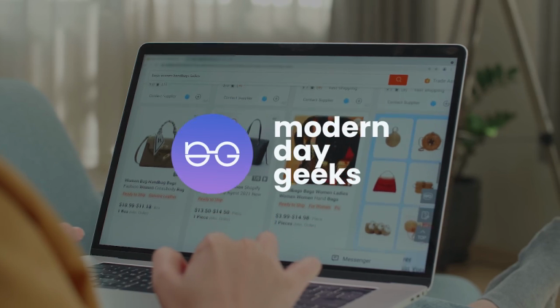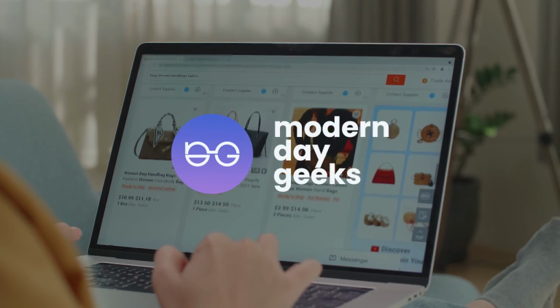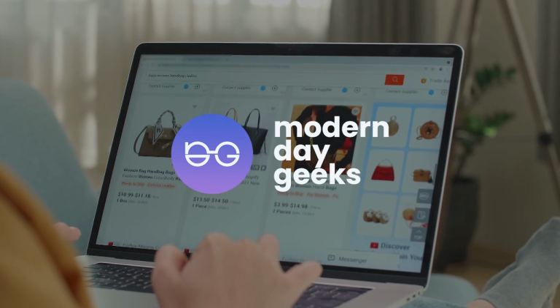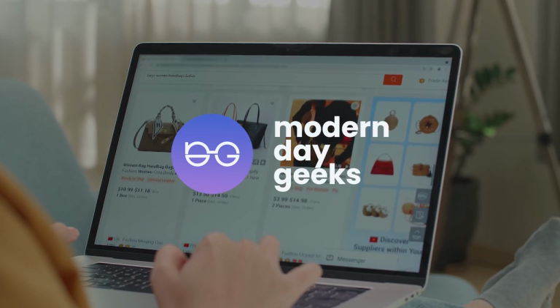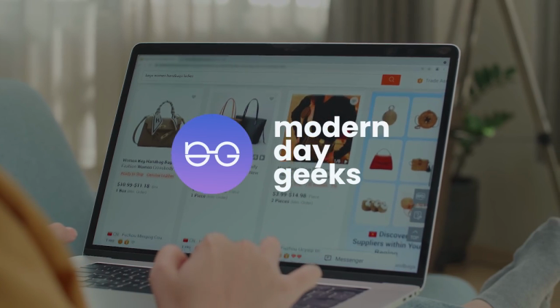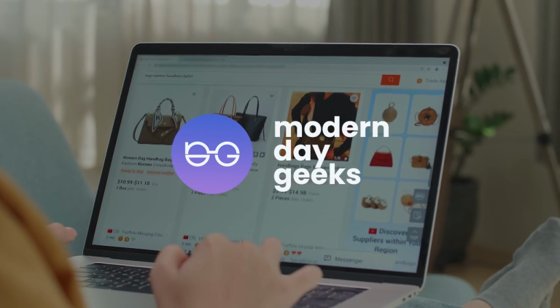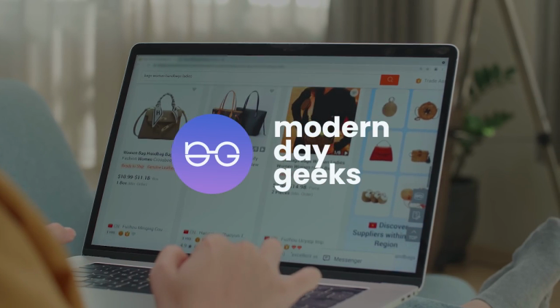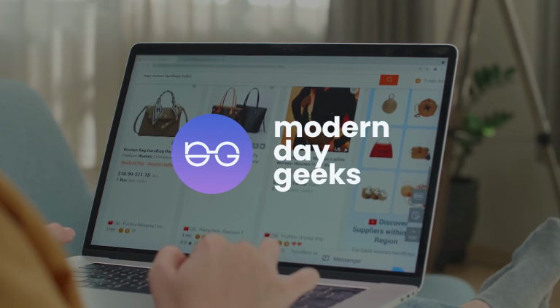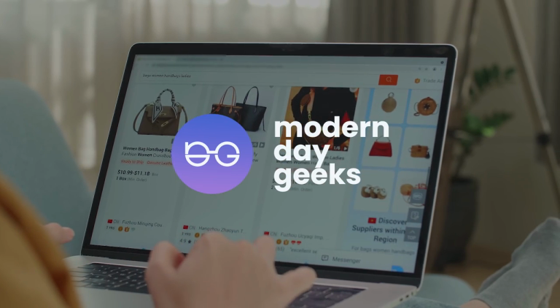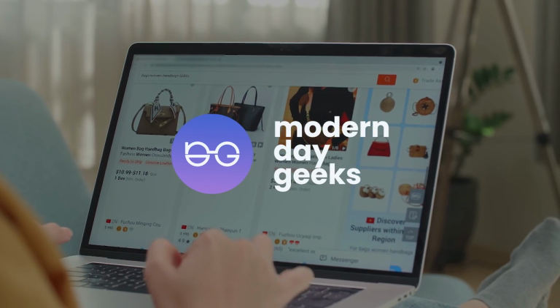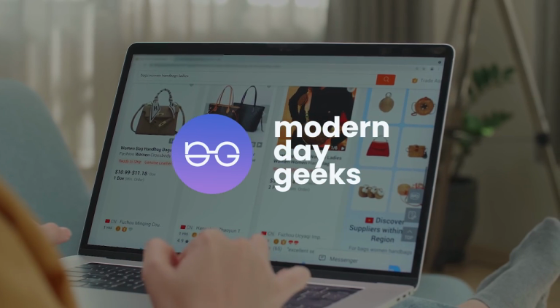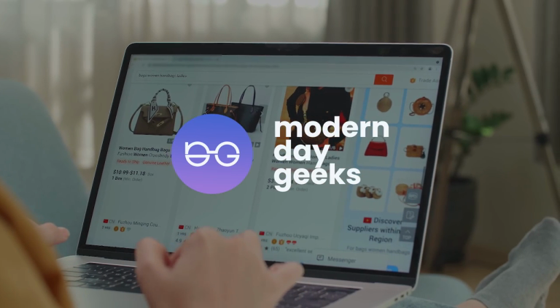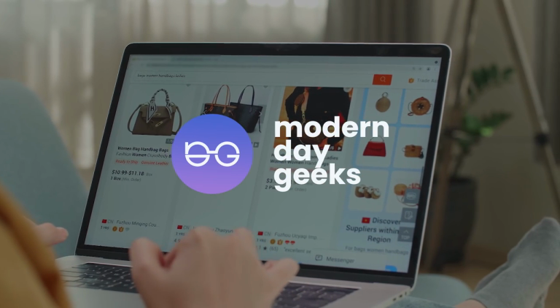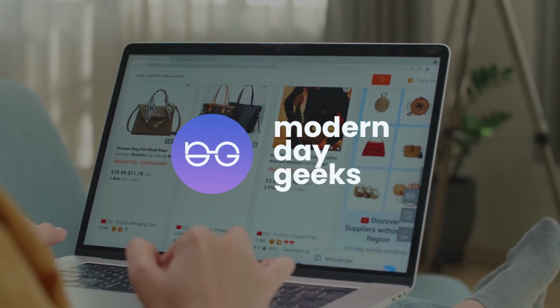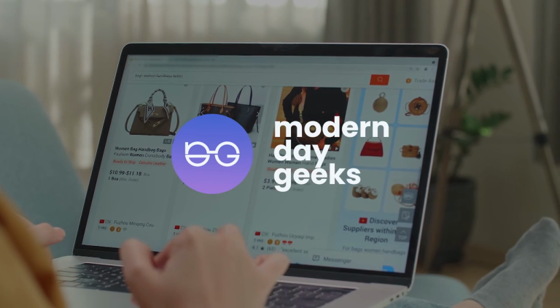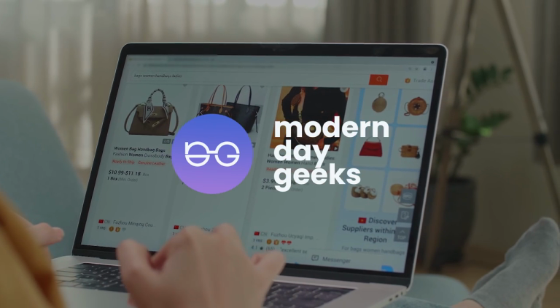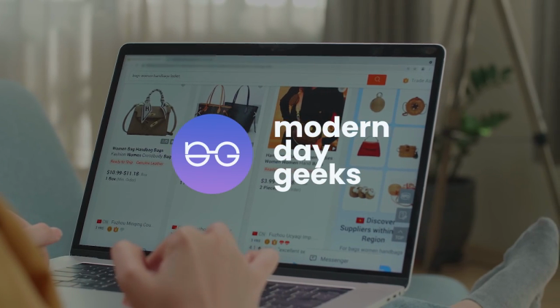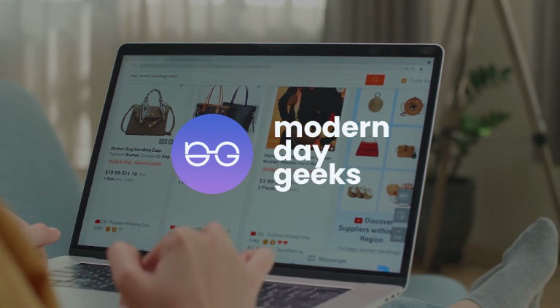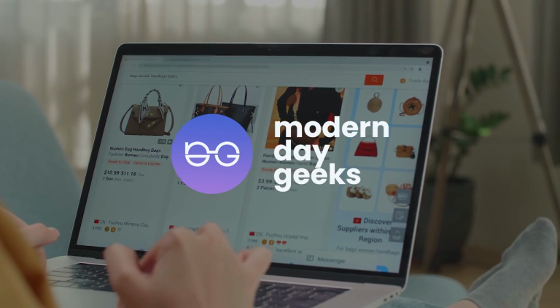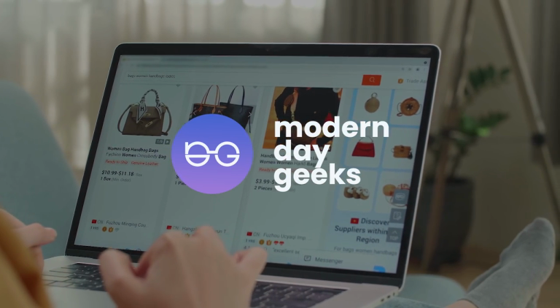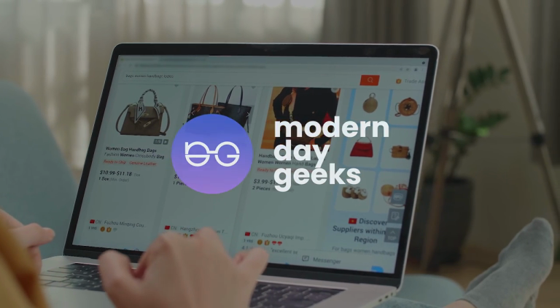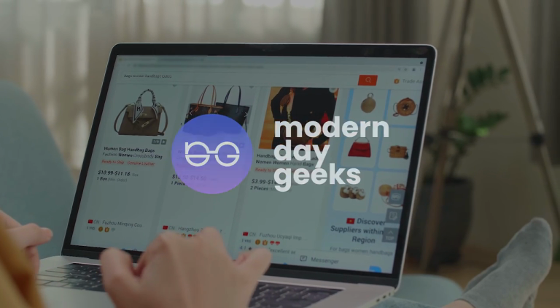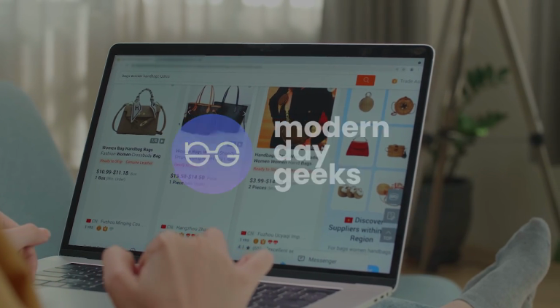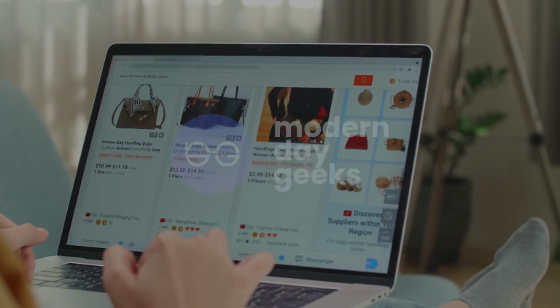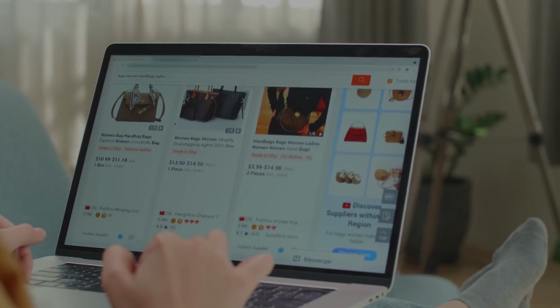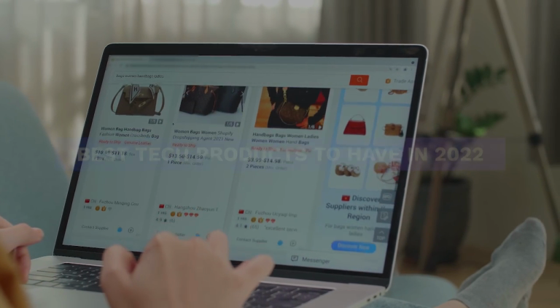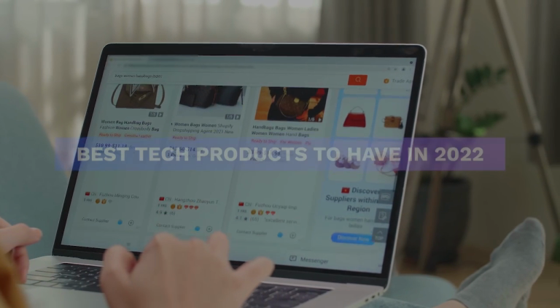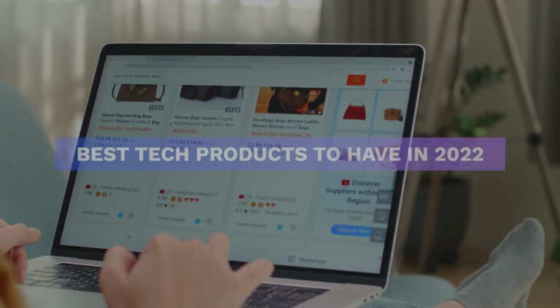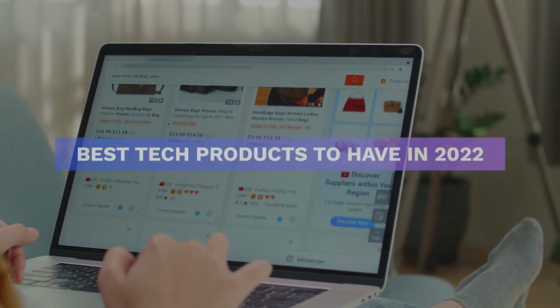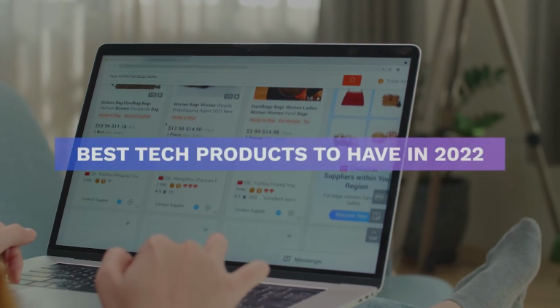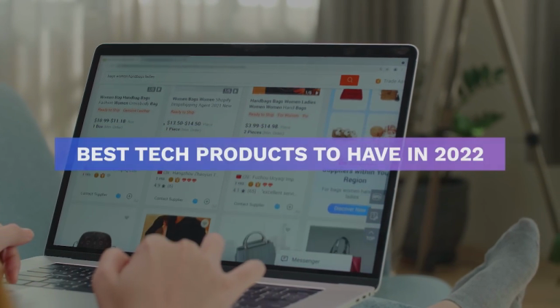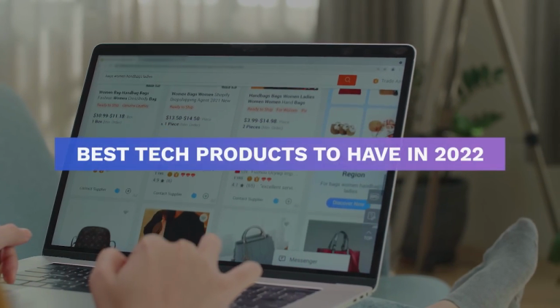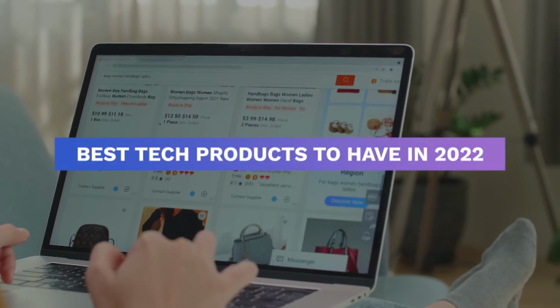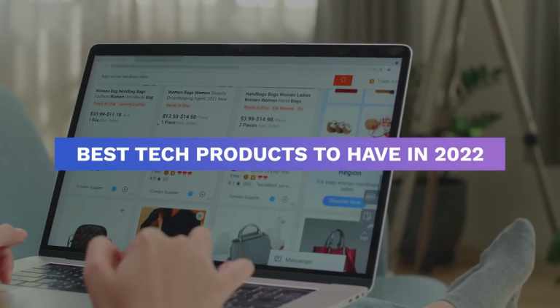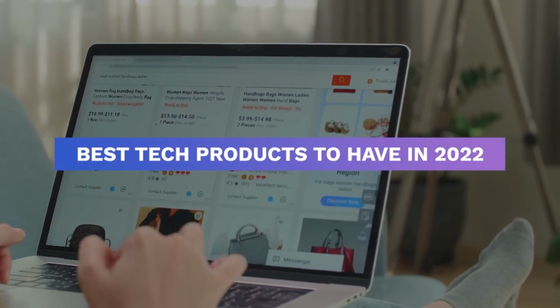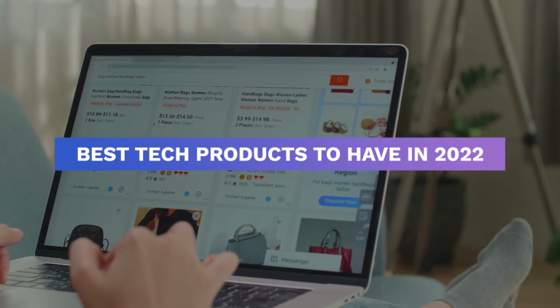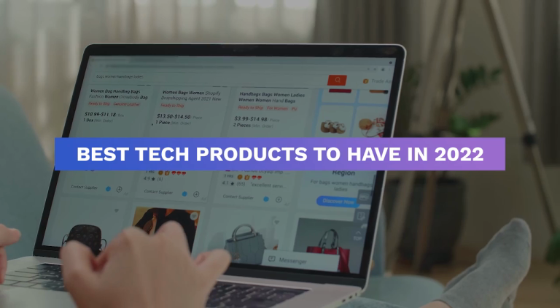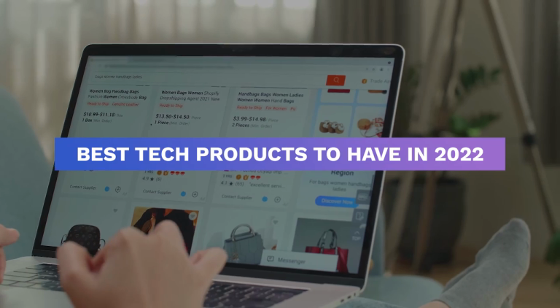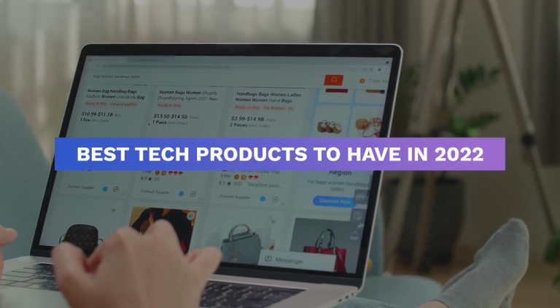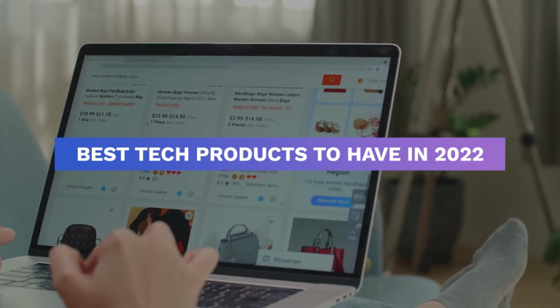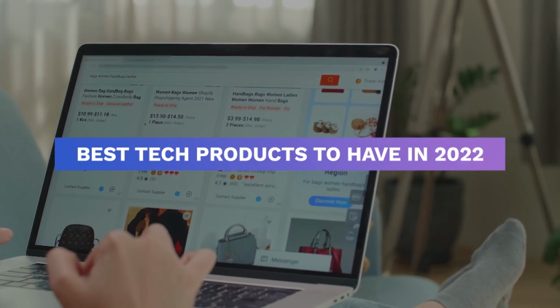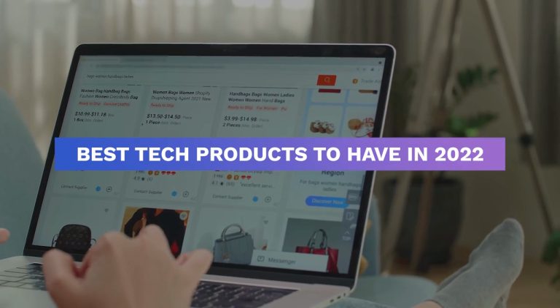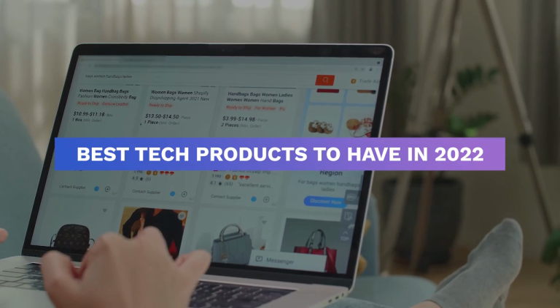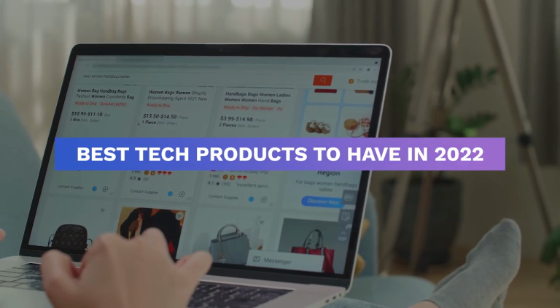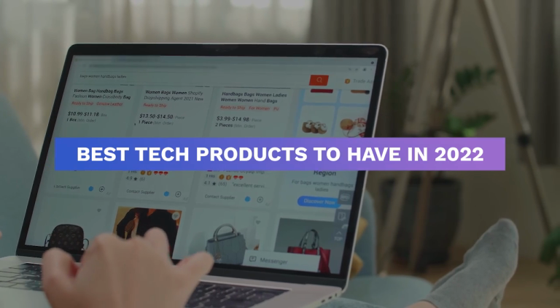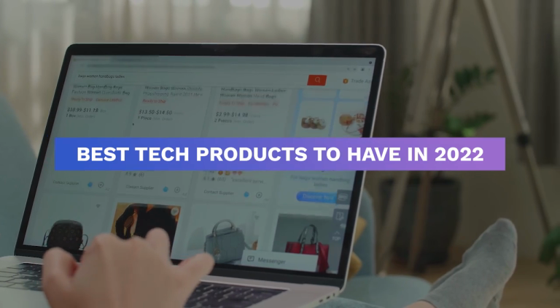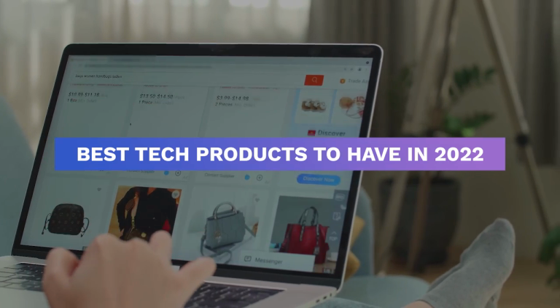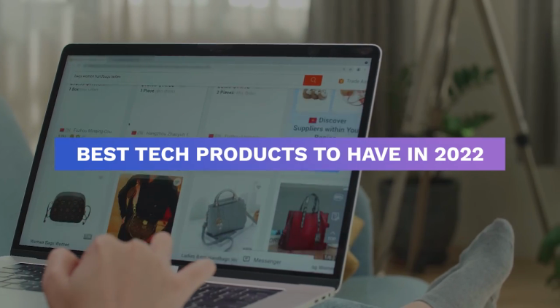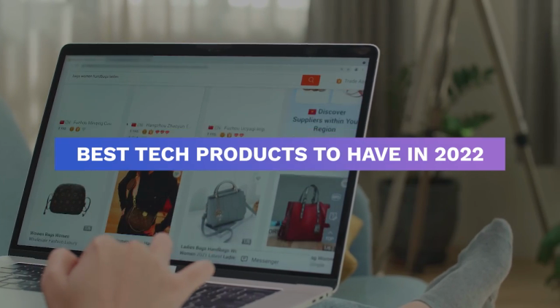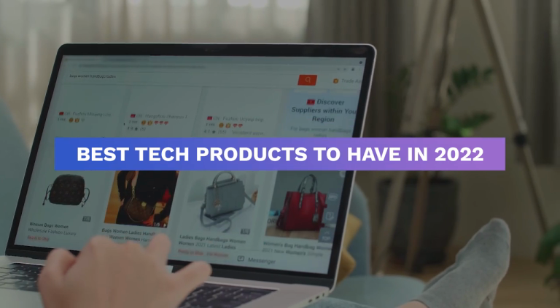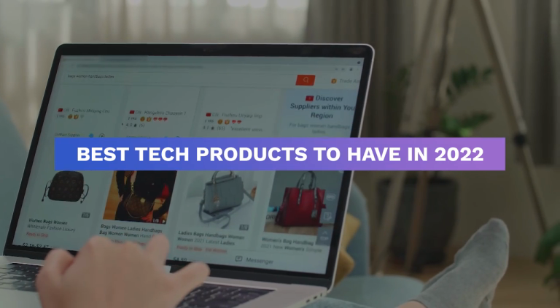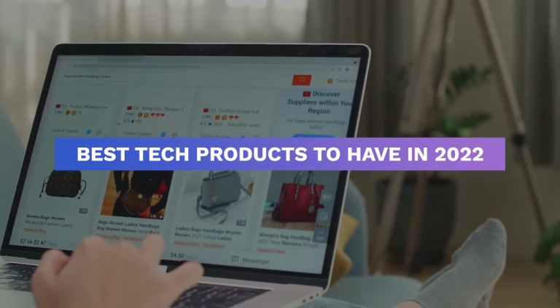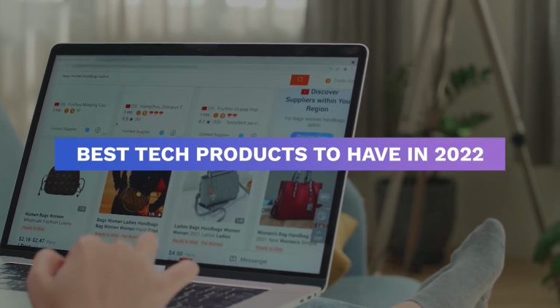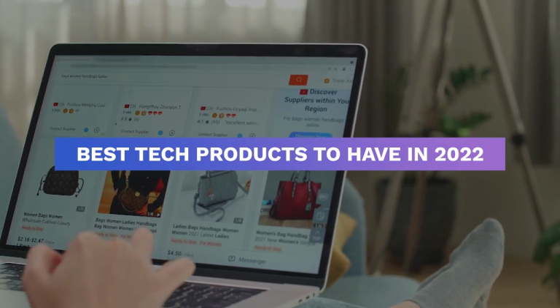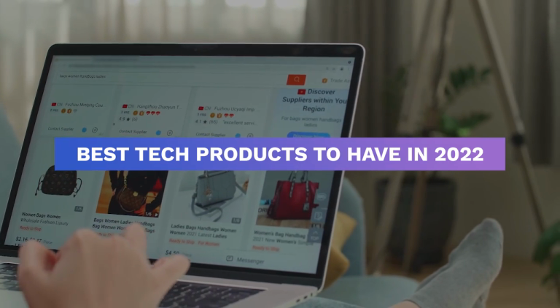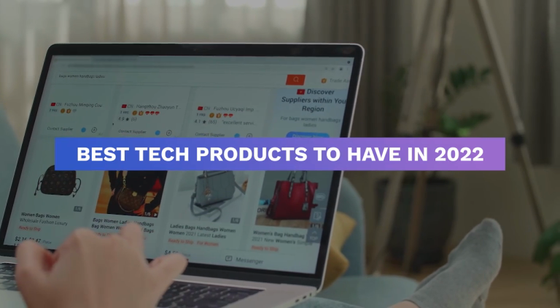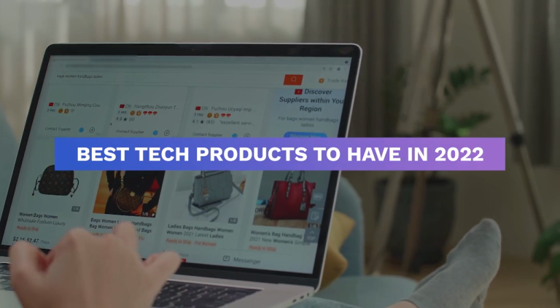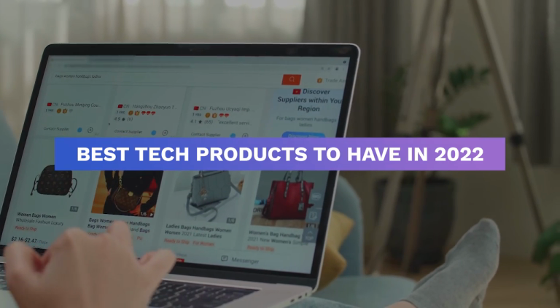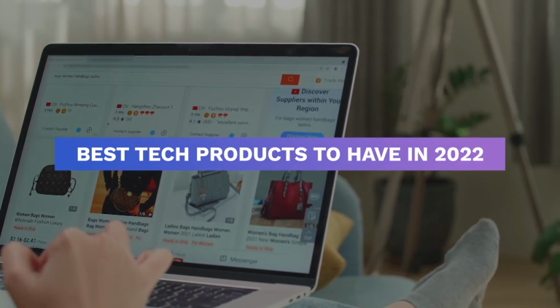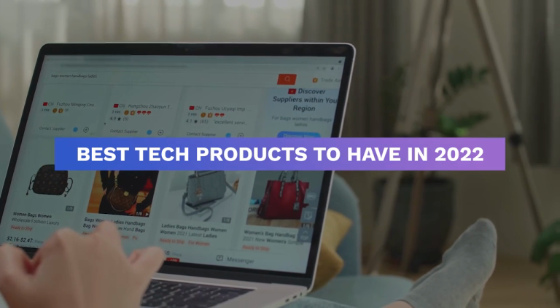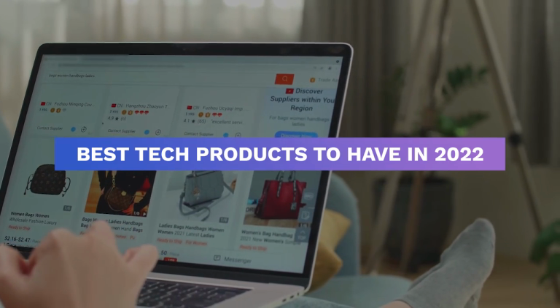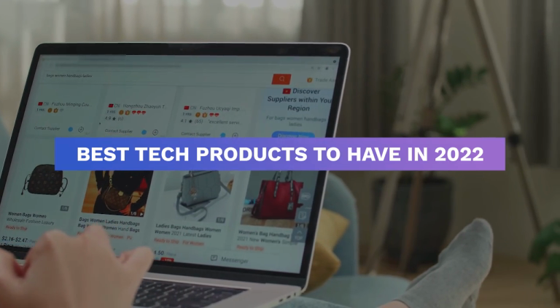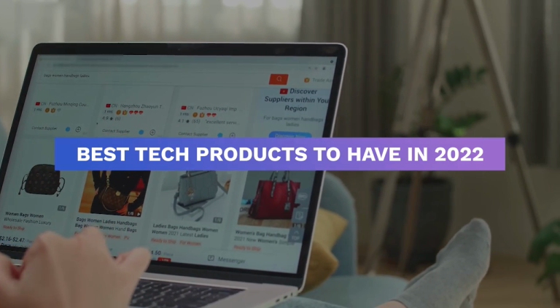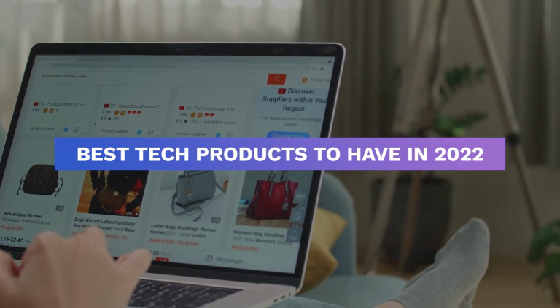Hi, and welcome to Modern Day Geeks. Today, we are going to tell you about the best tech products to have in 2022. So let us begin.